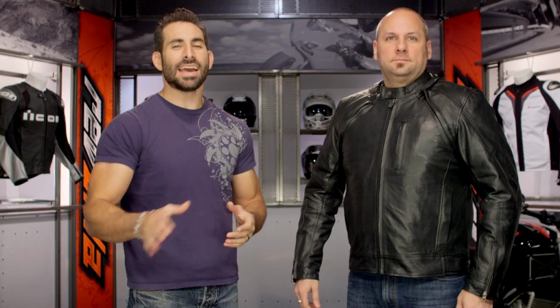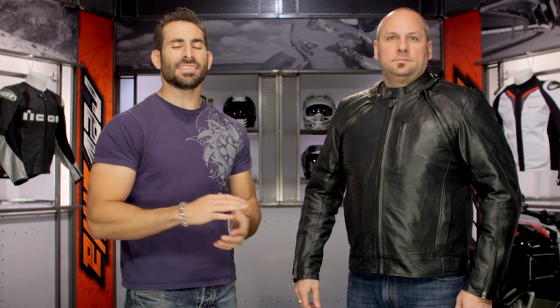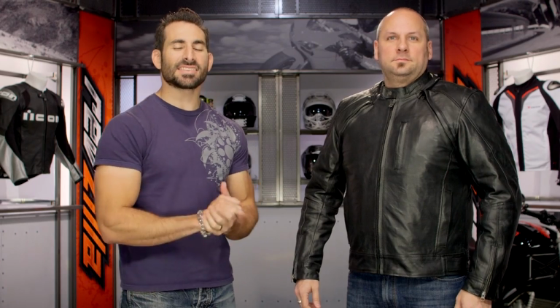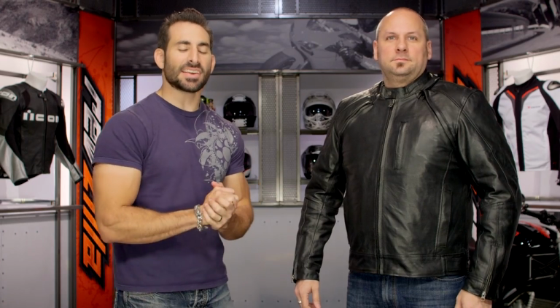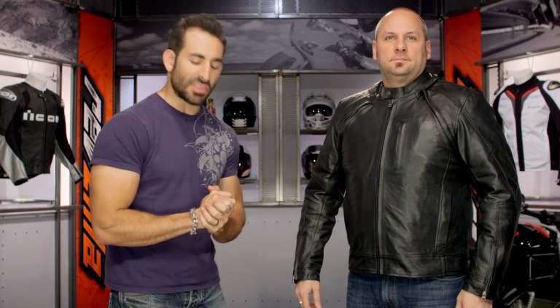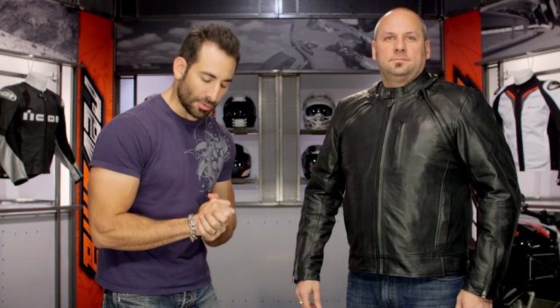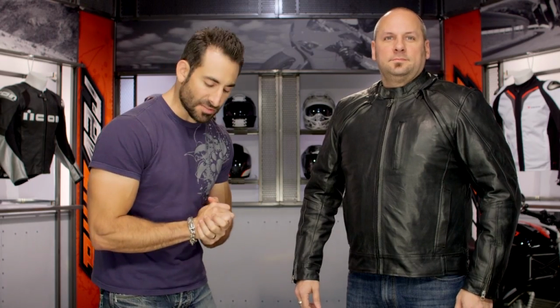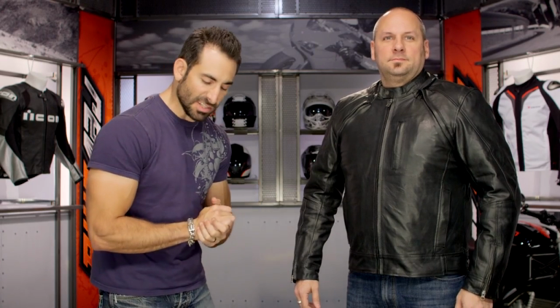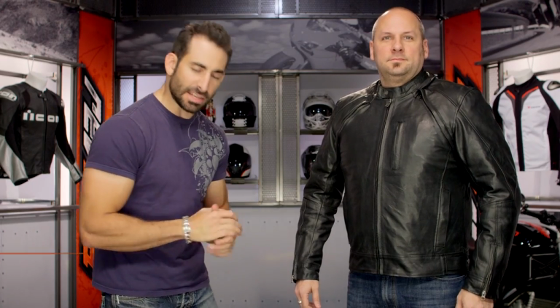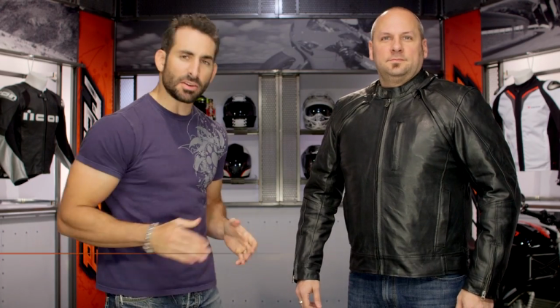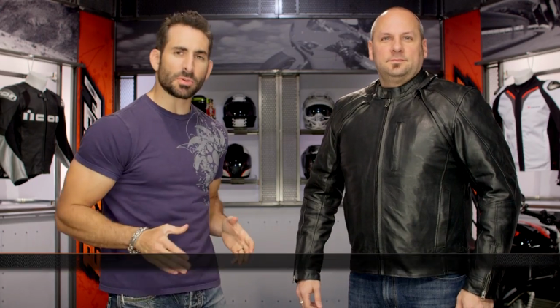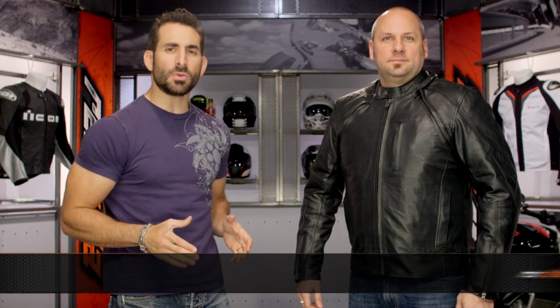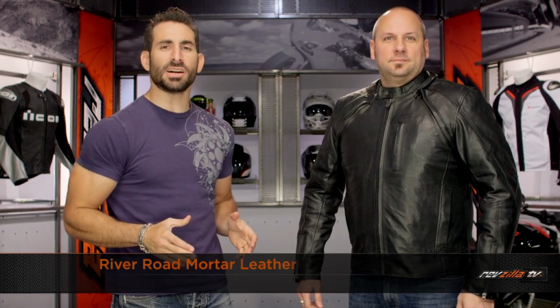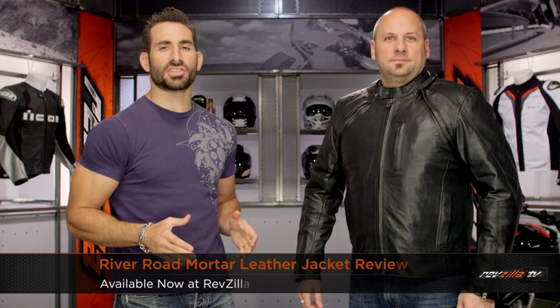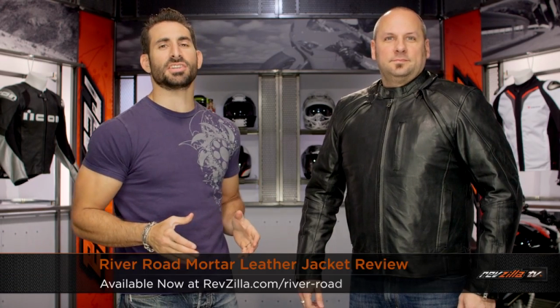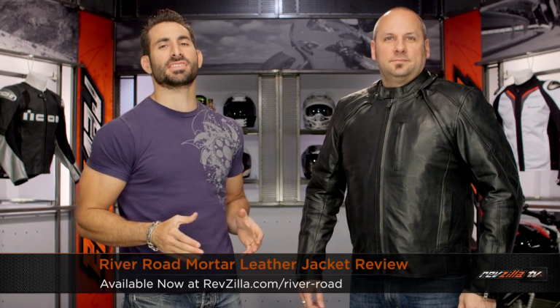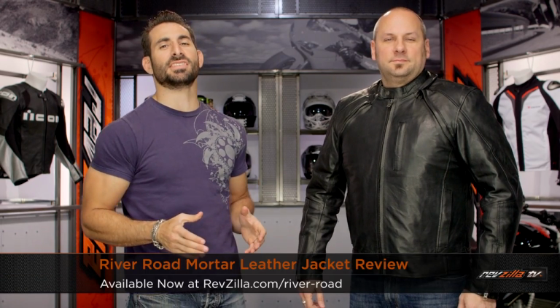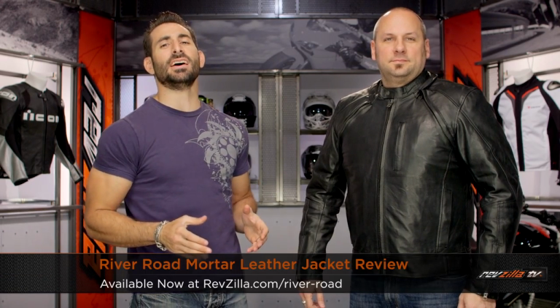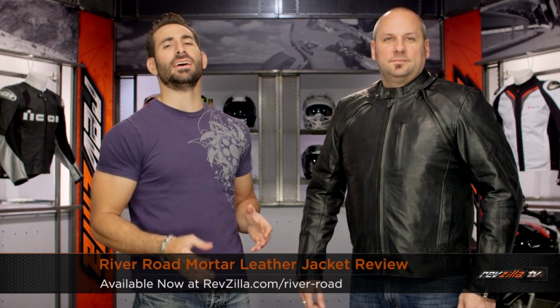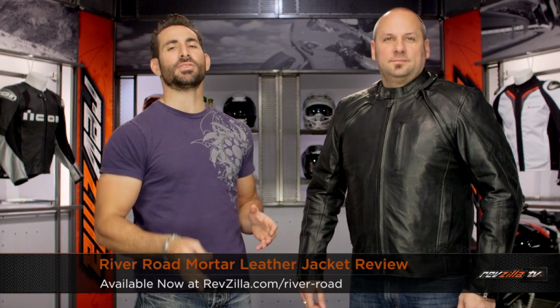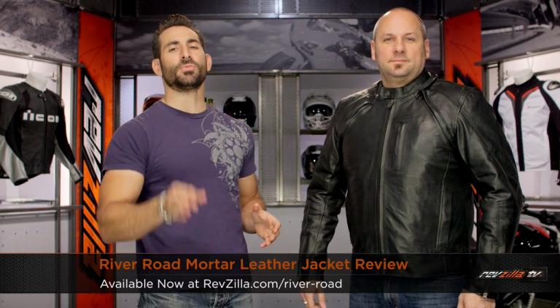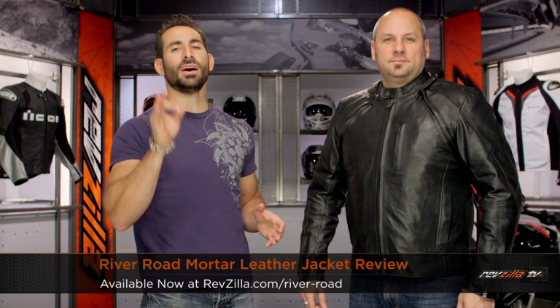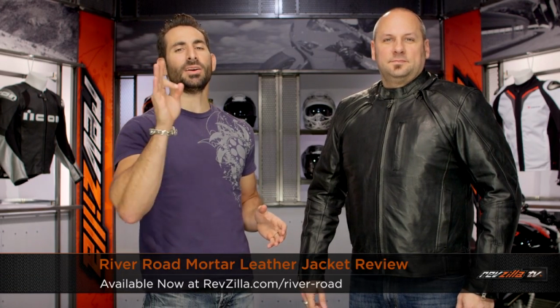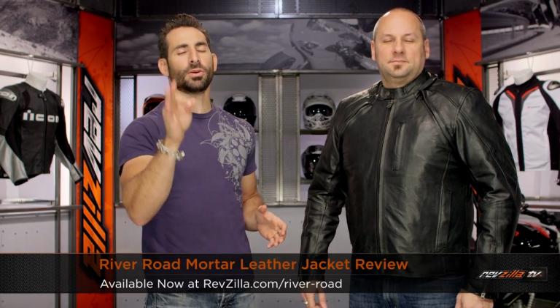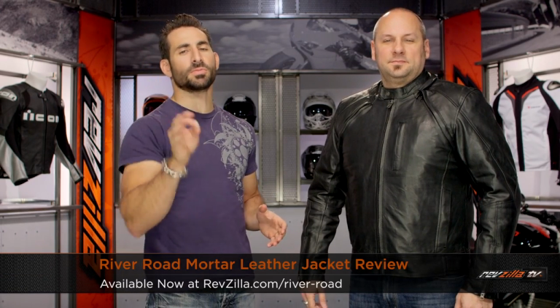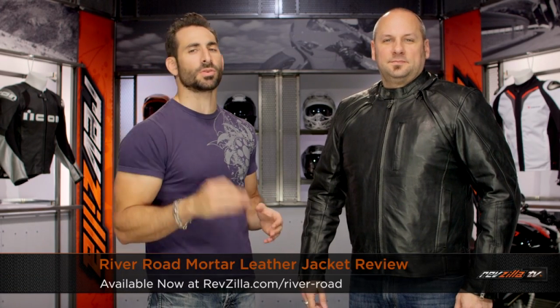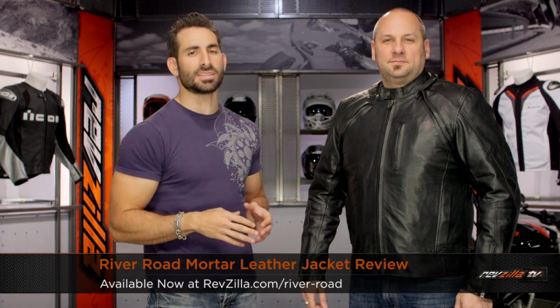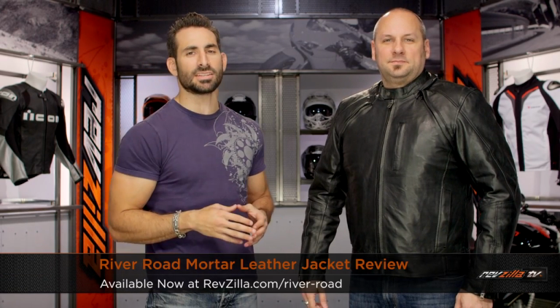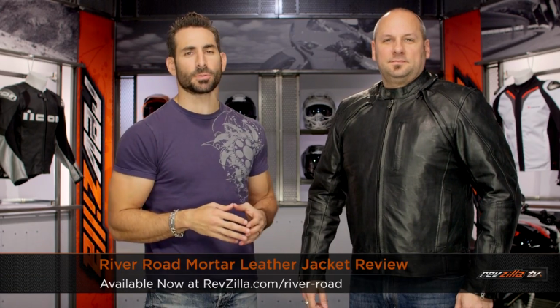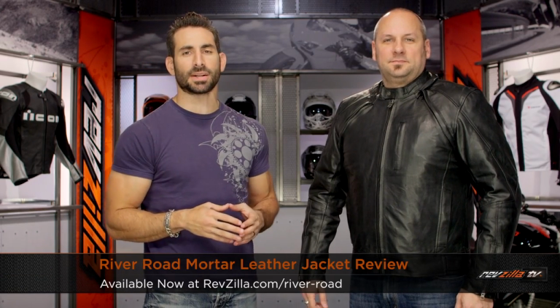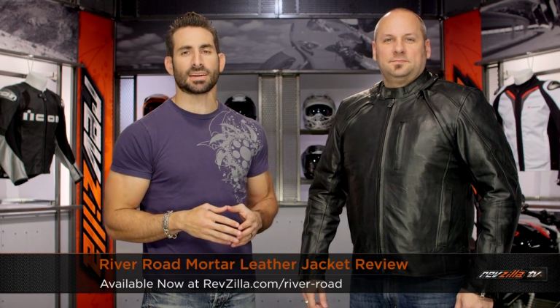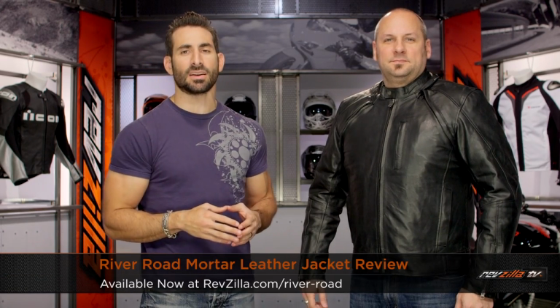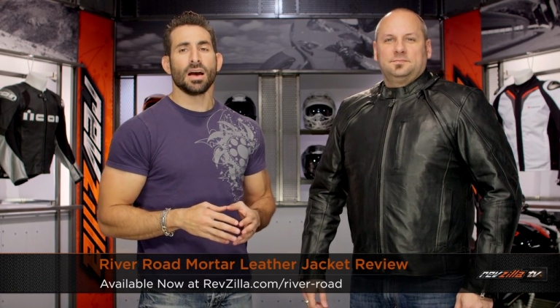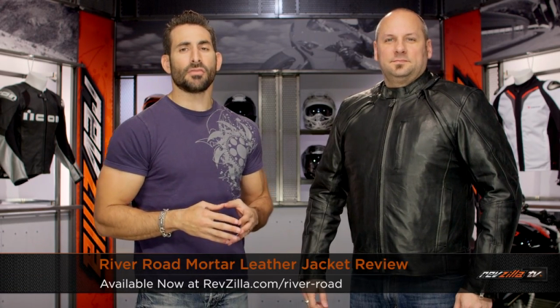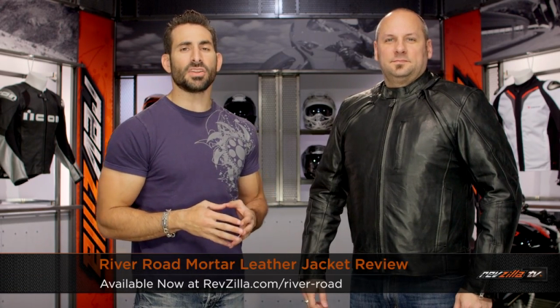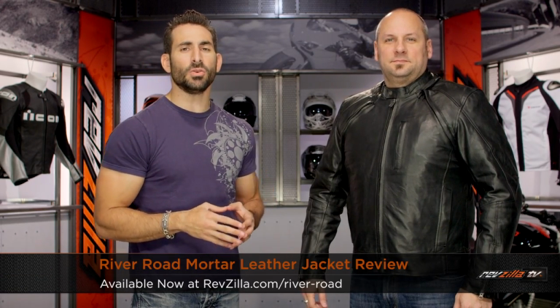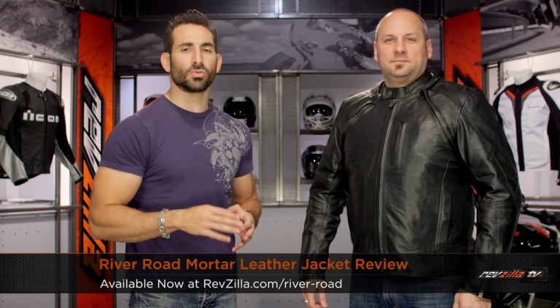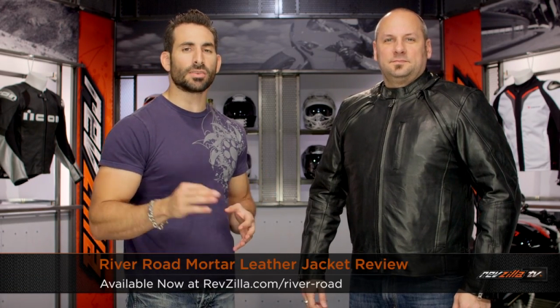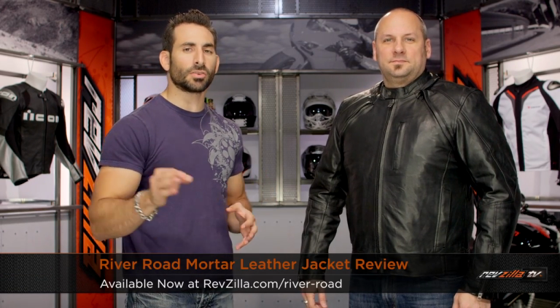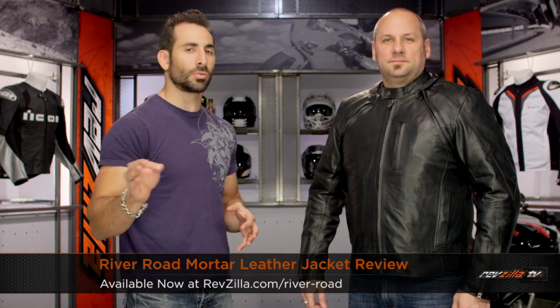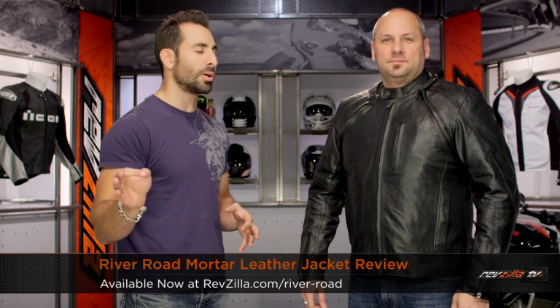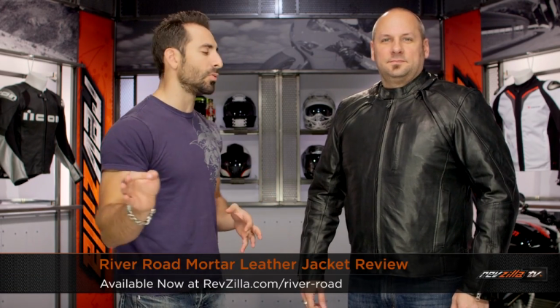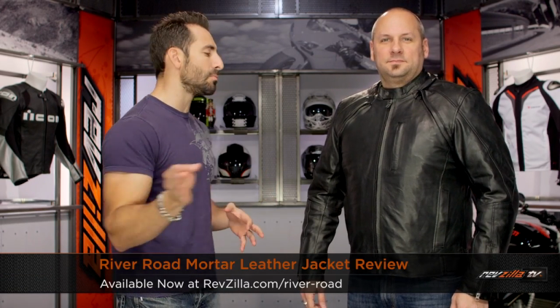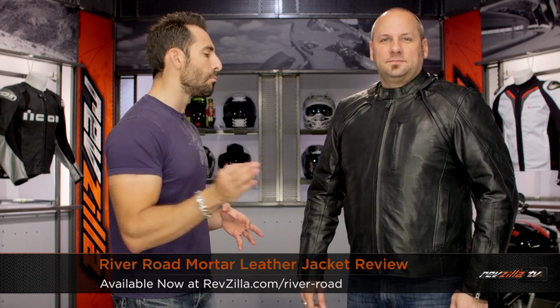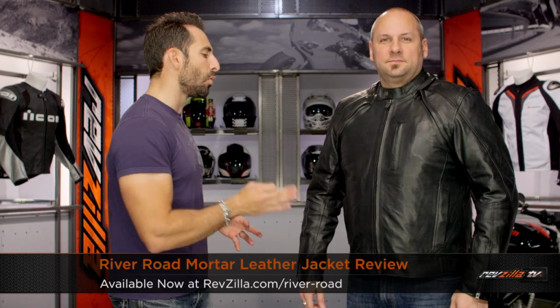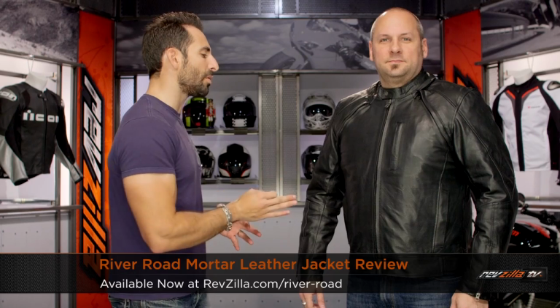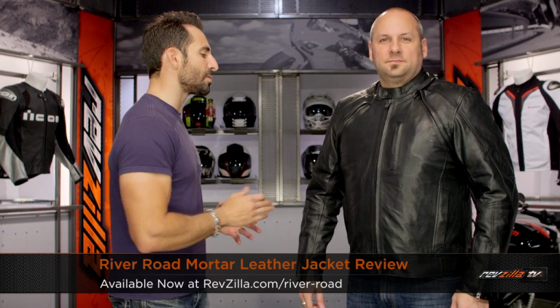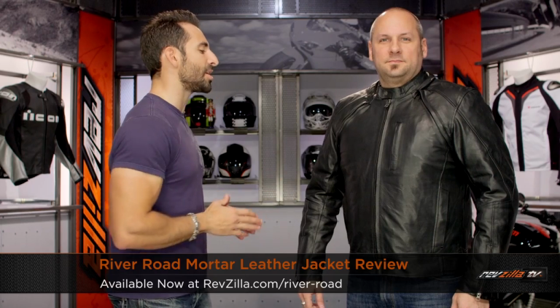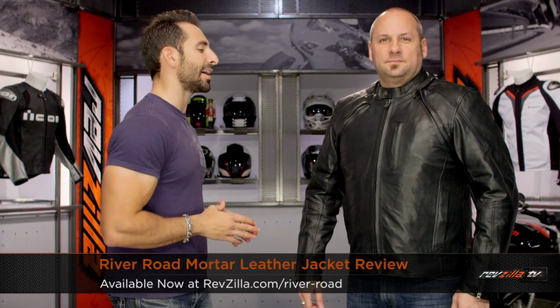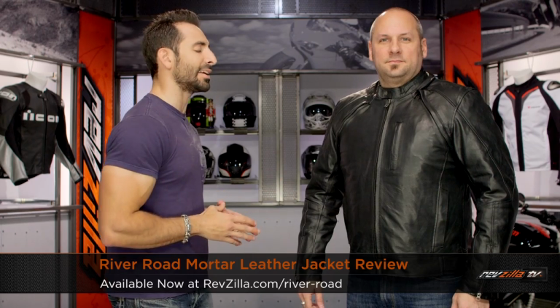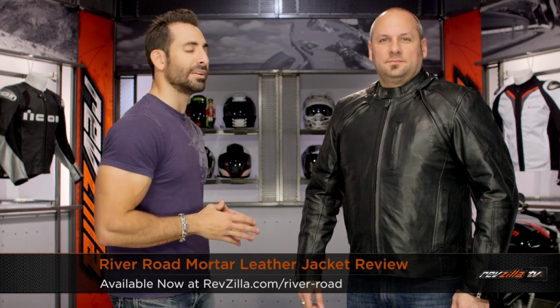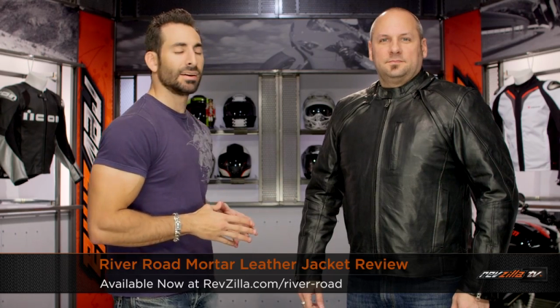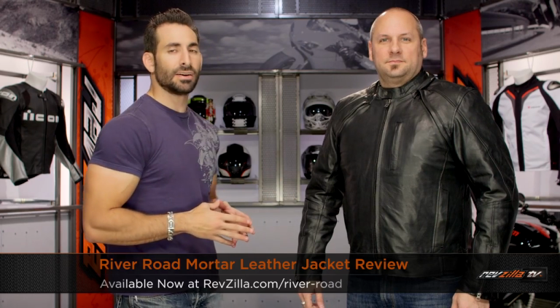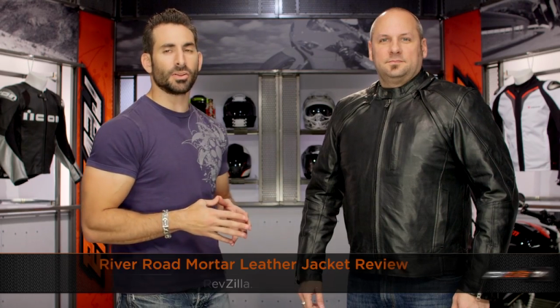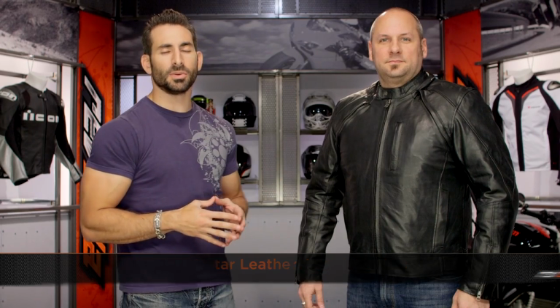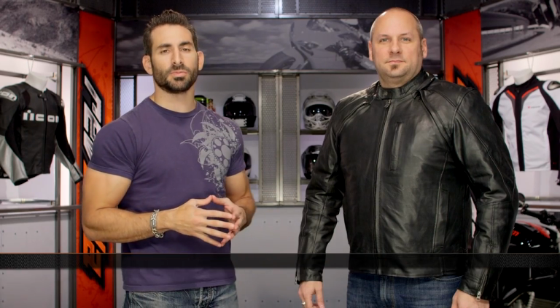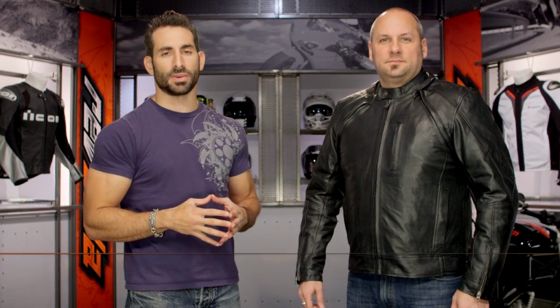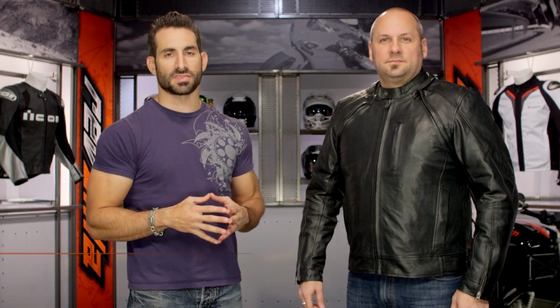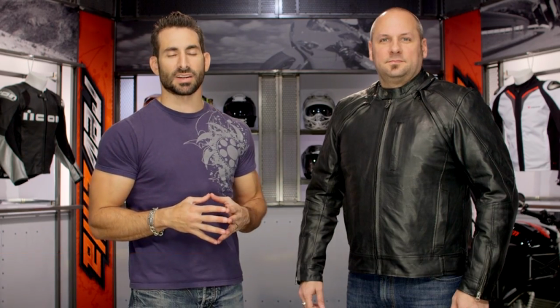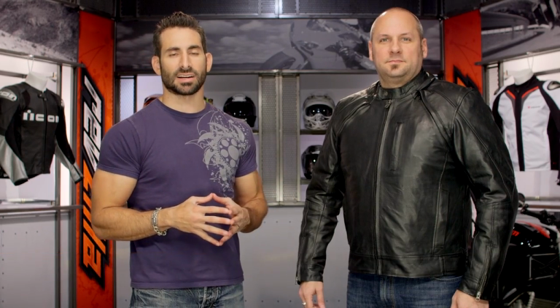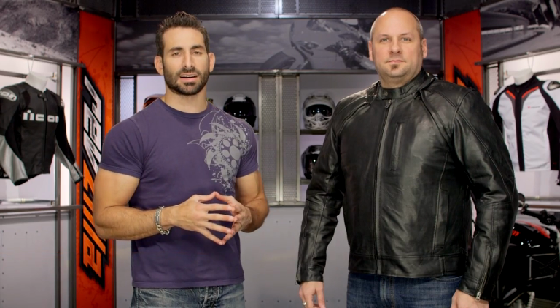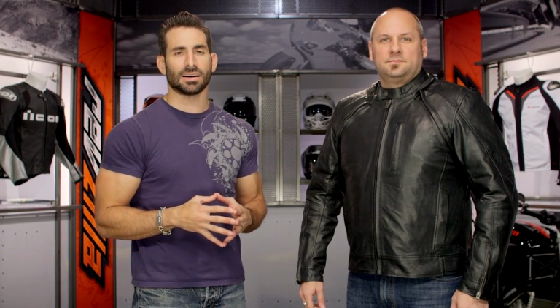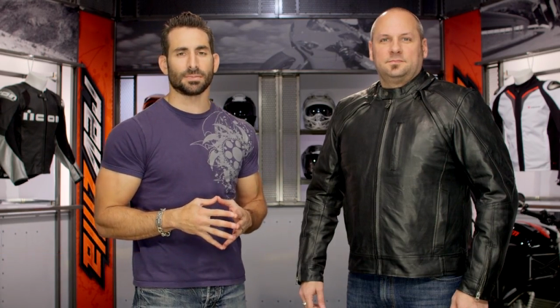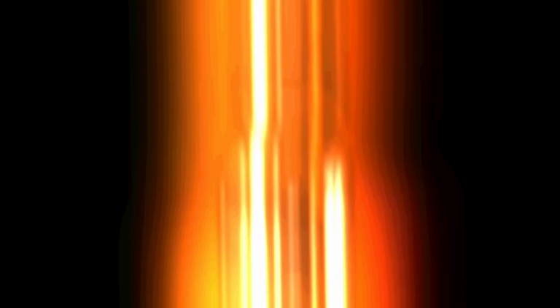Hey, this is Anthony with RevZilla TV, where you can watch, decide, and ride. Welcome to our detailed breakdown of the new River Road Mortar Jacket, available at RevZilla.com.